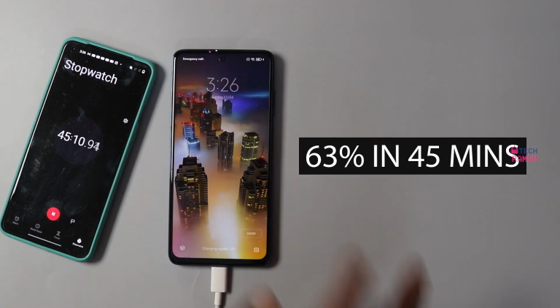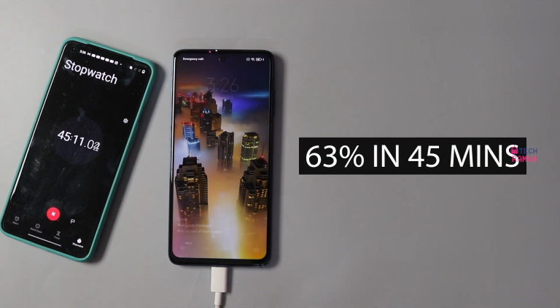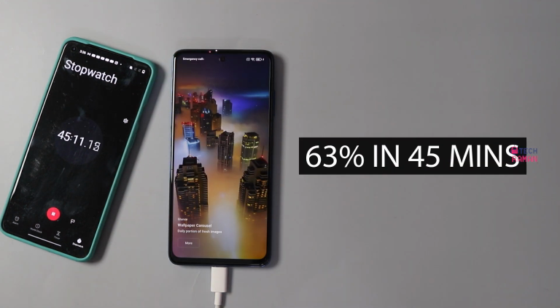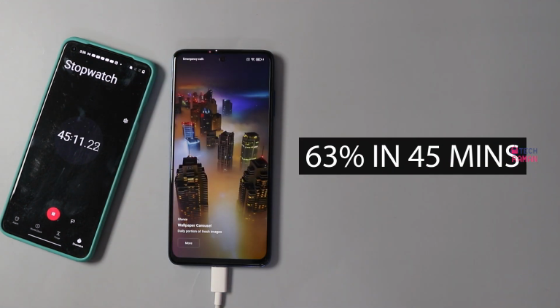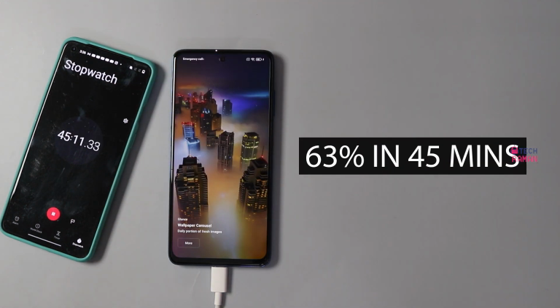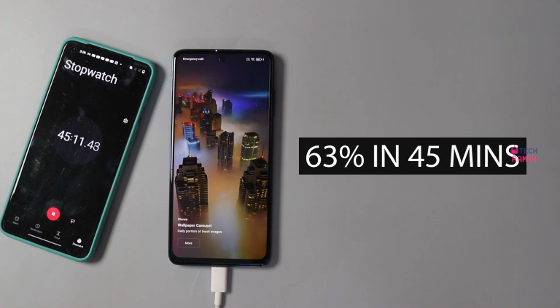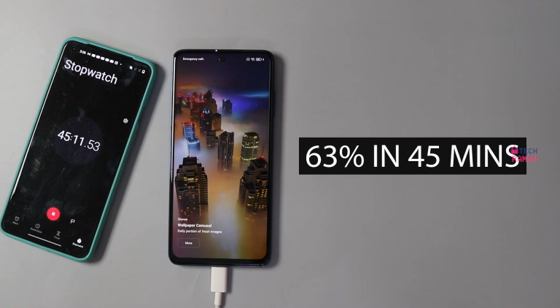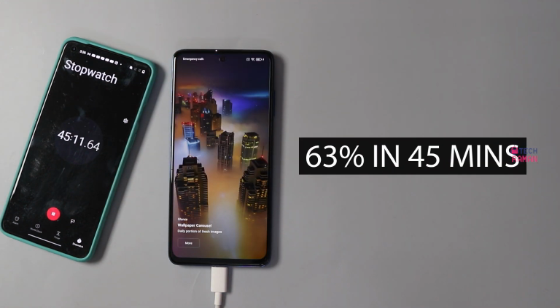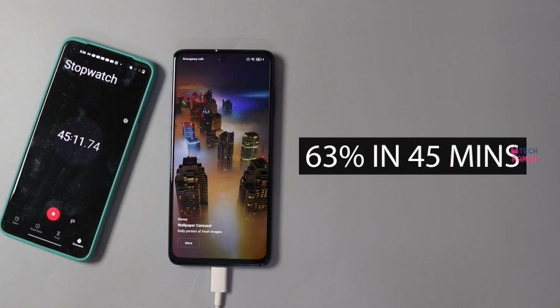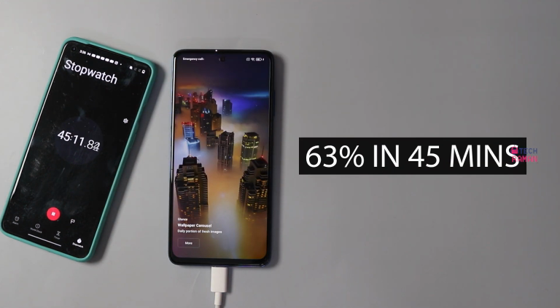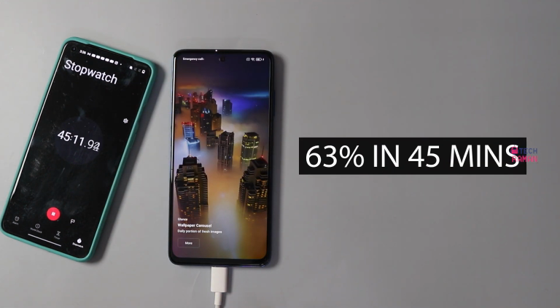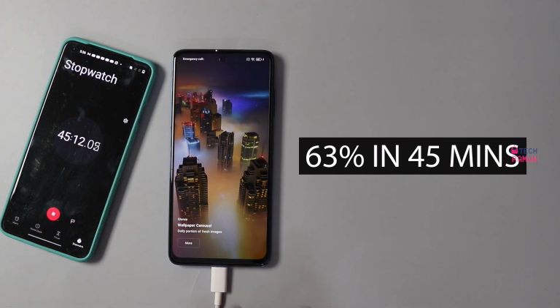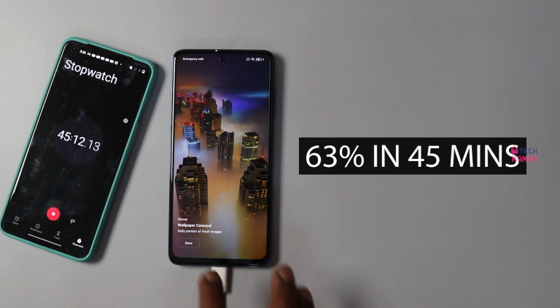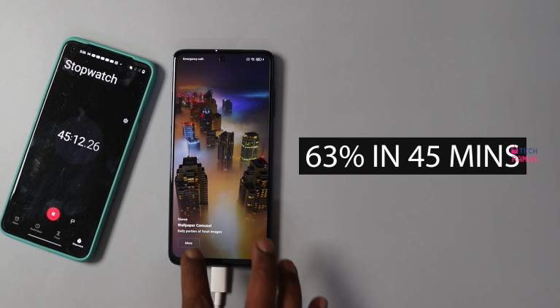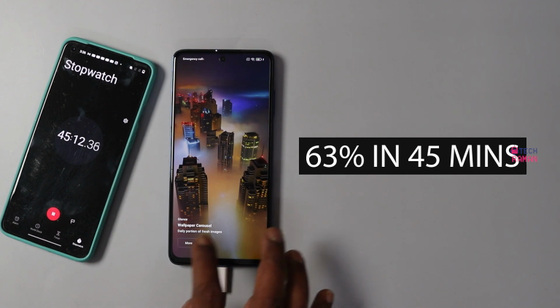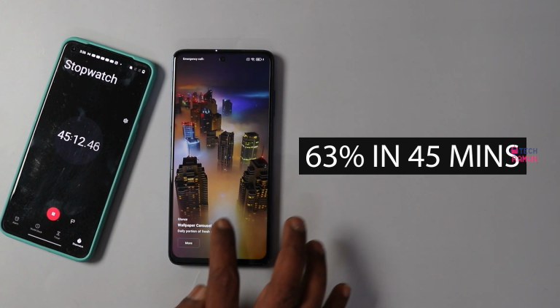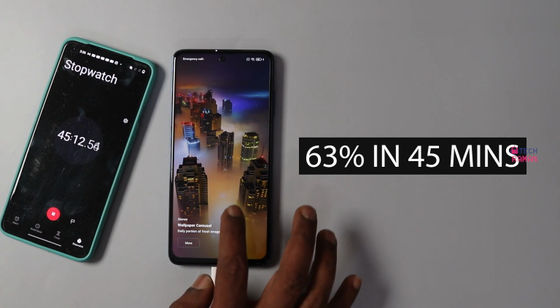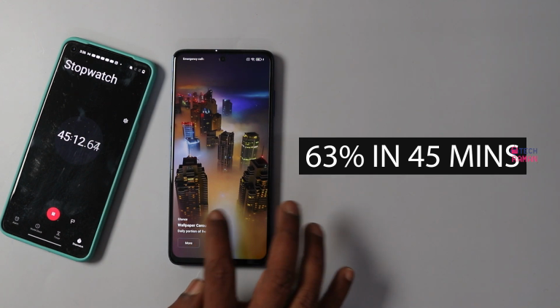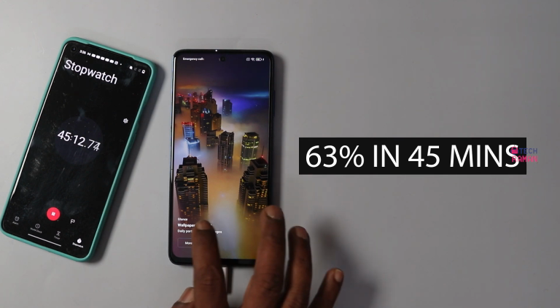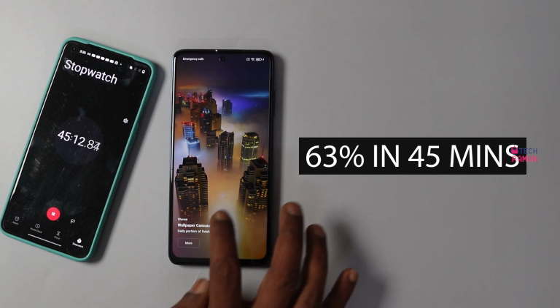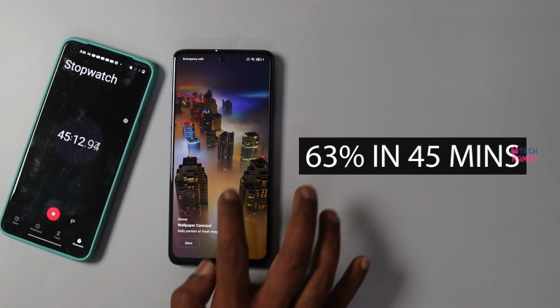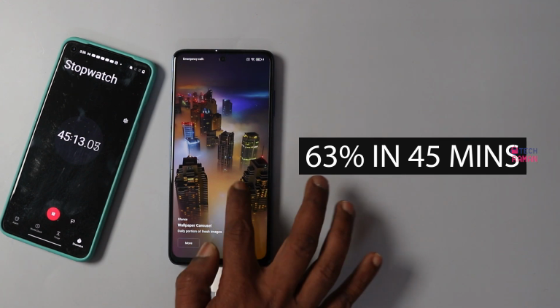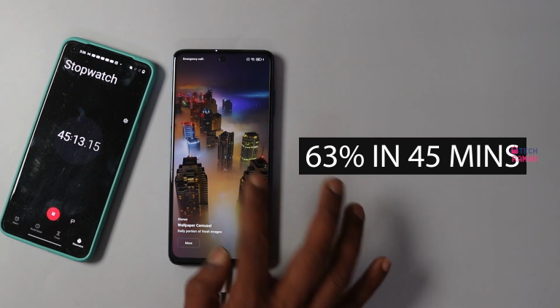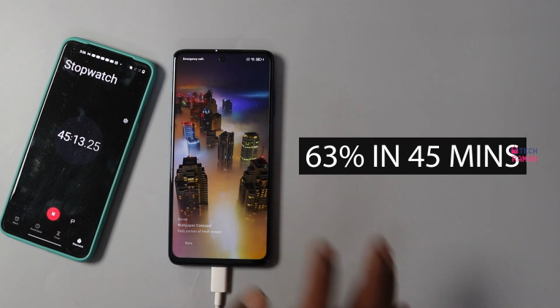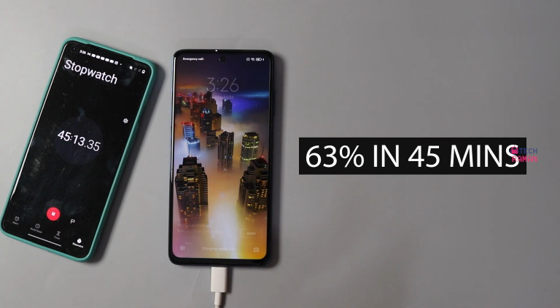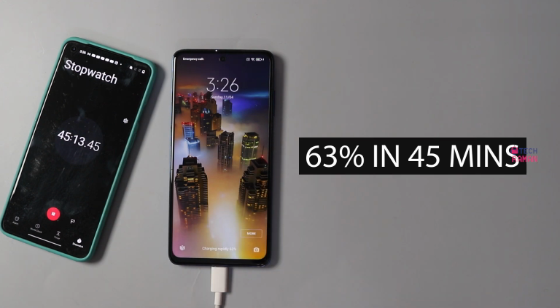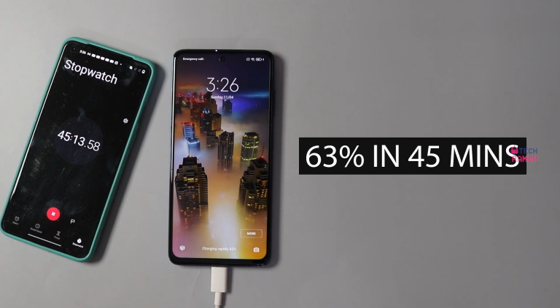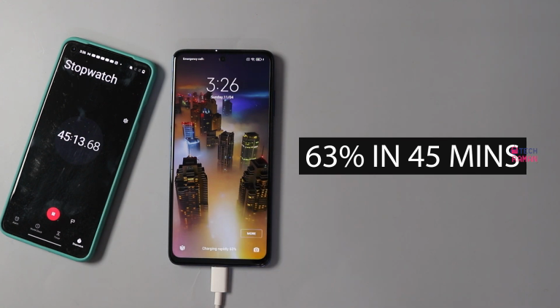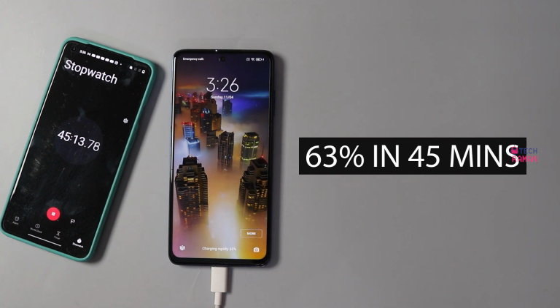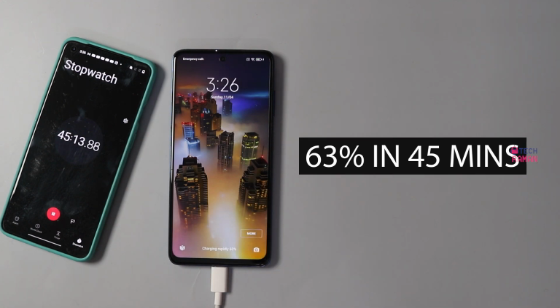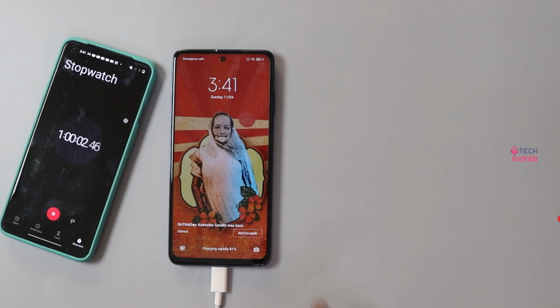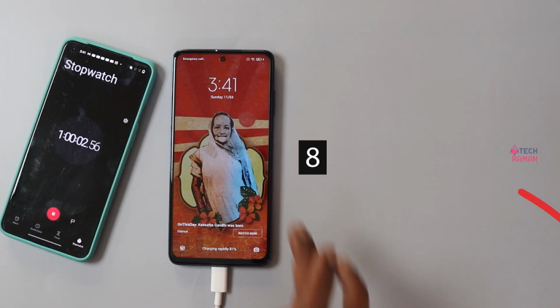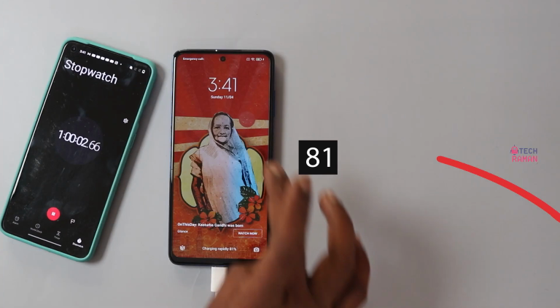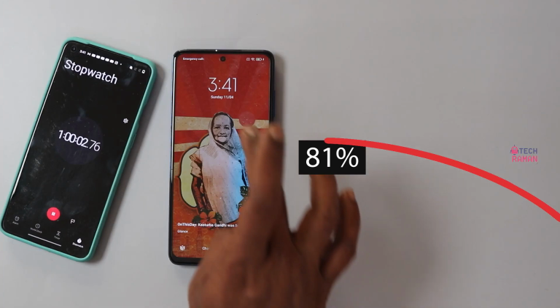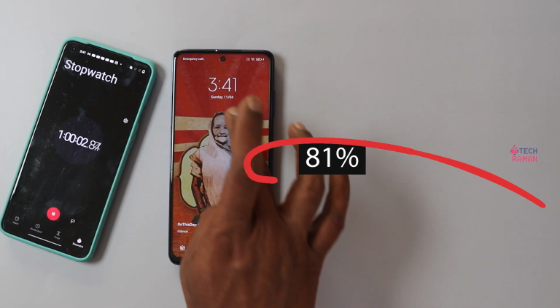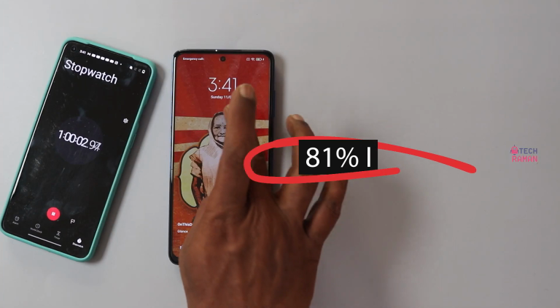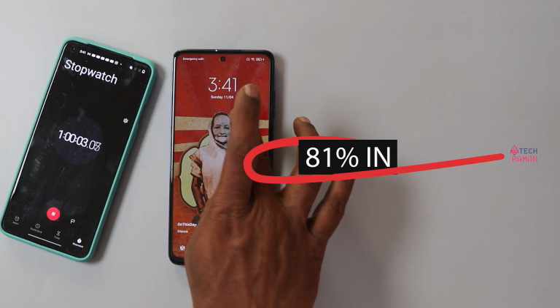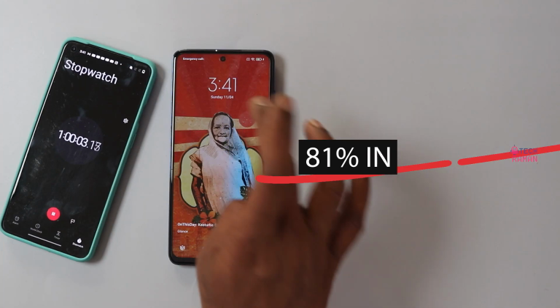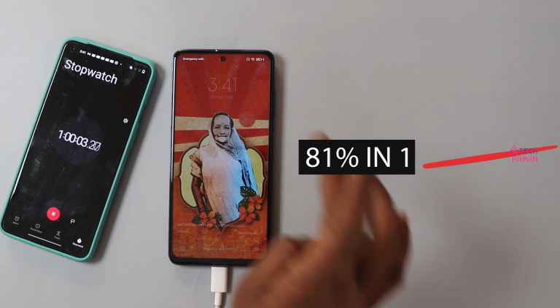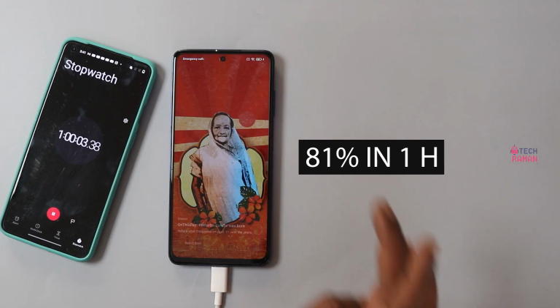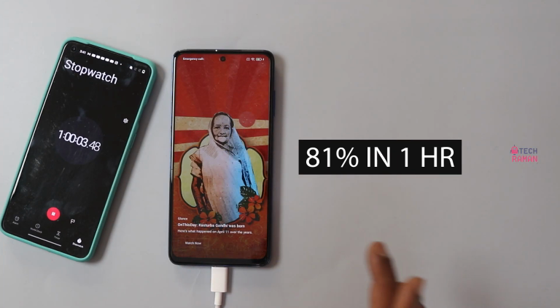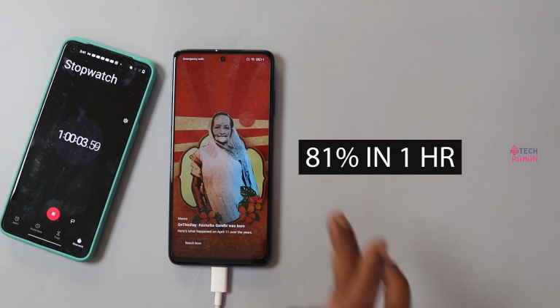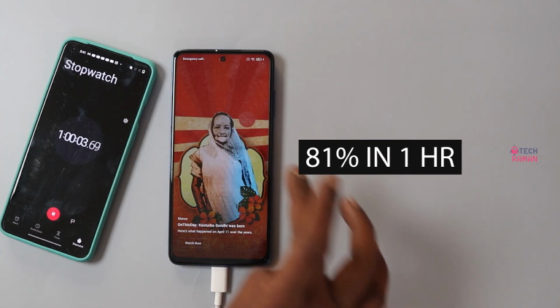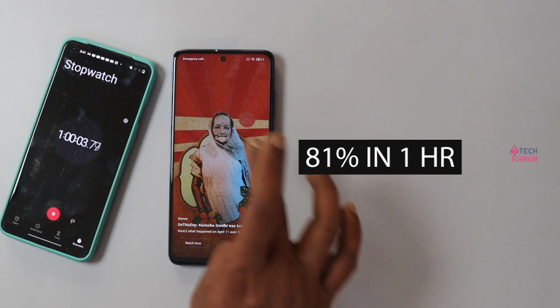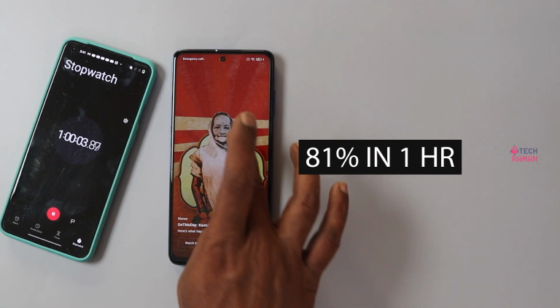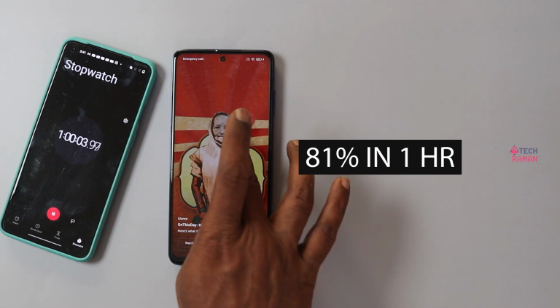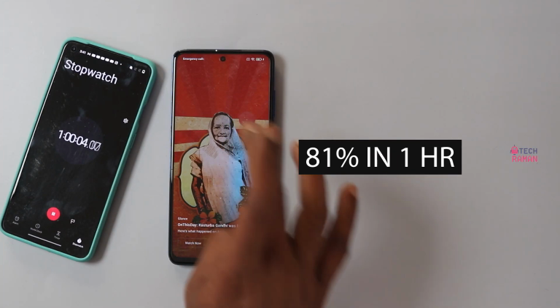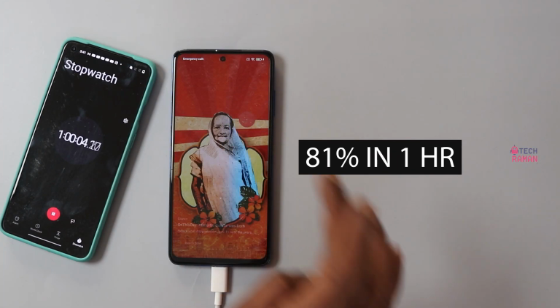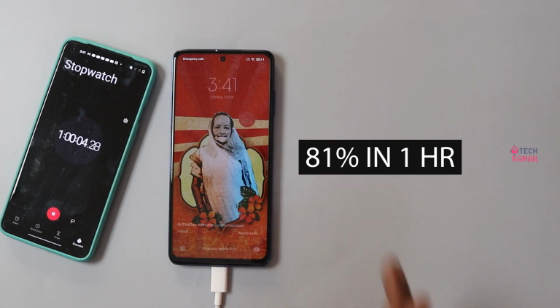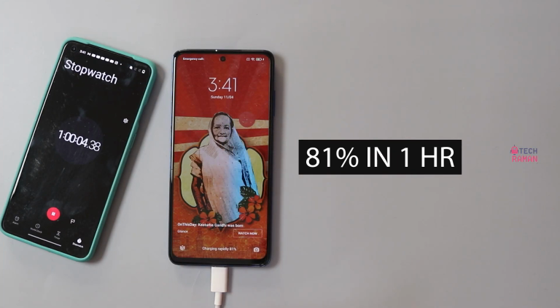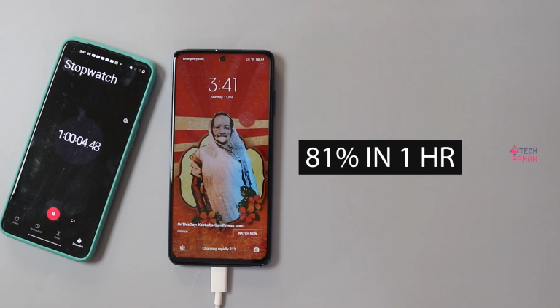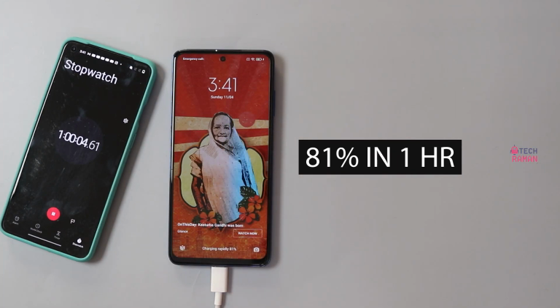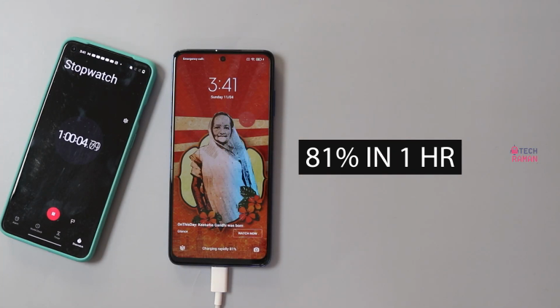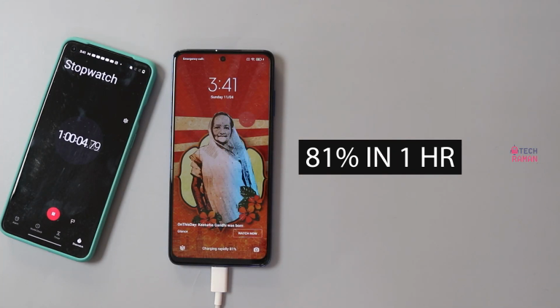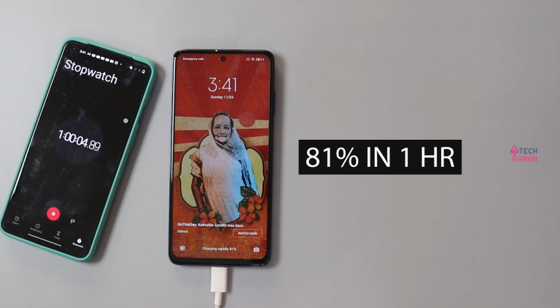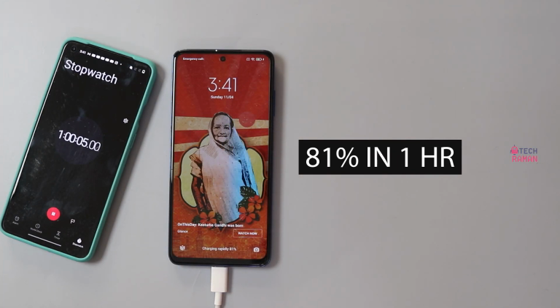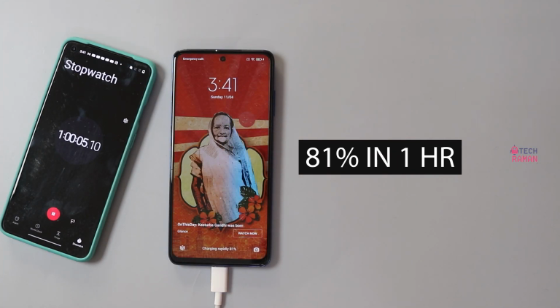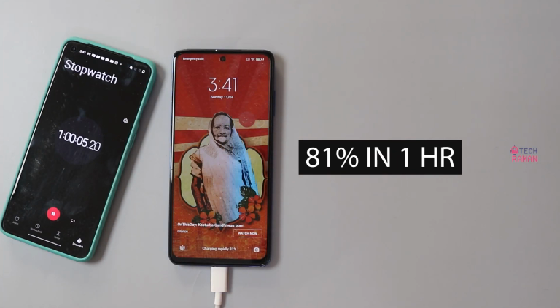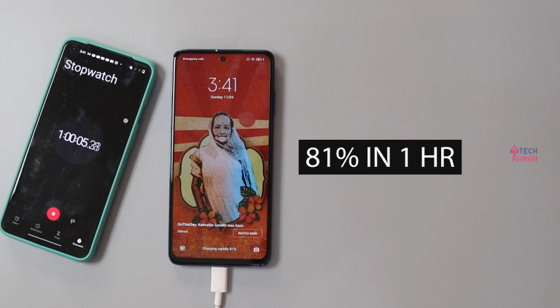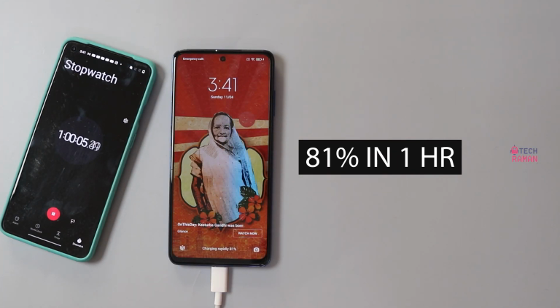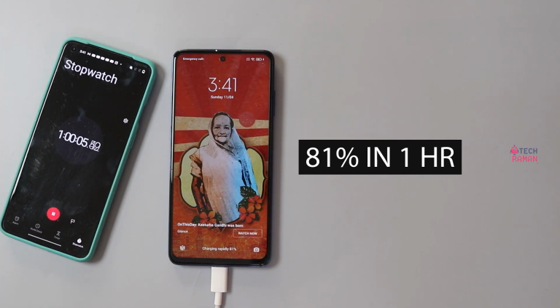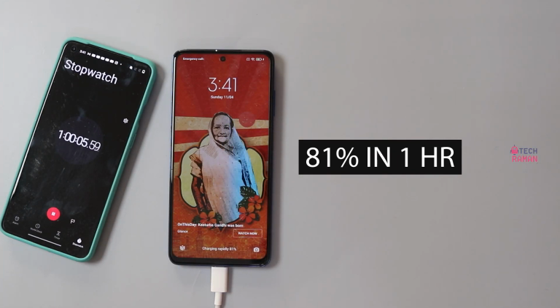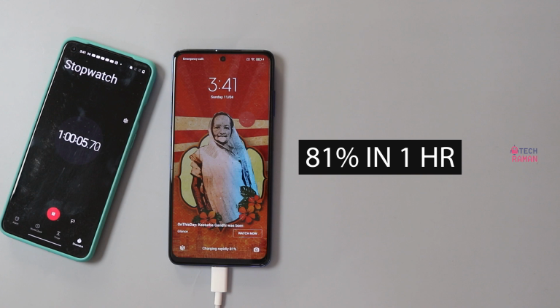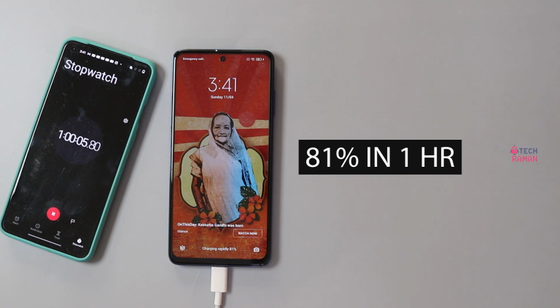In 45 minutes, you hit 63%. In 1 hour, you get past 81% of battery power.